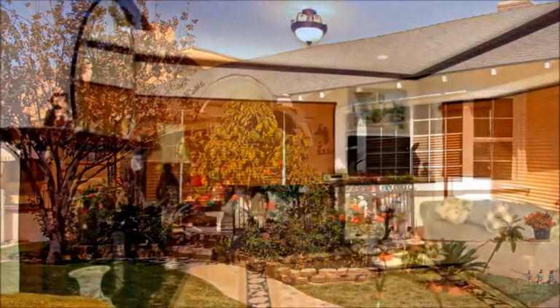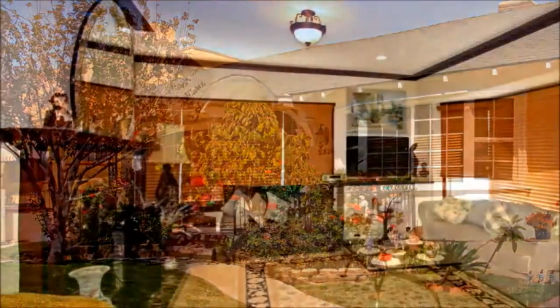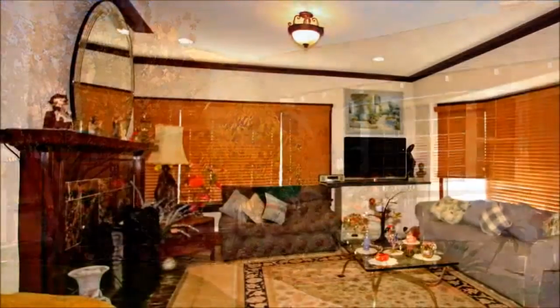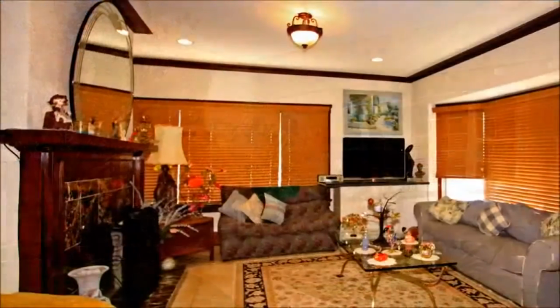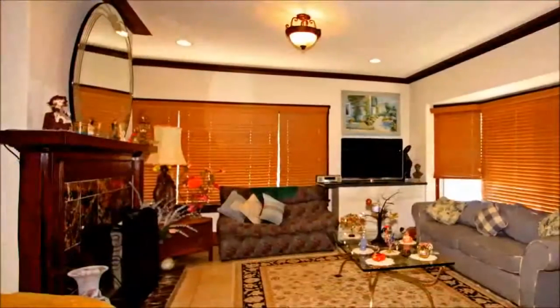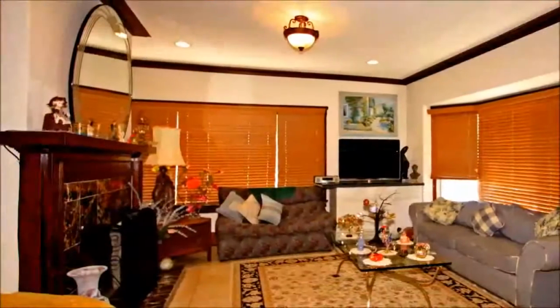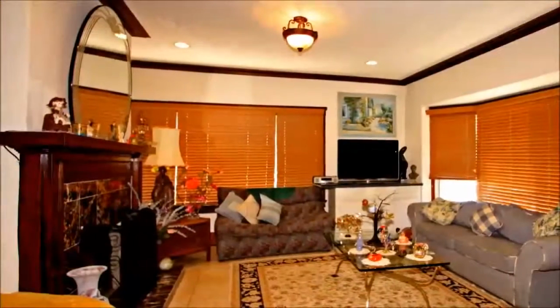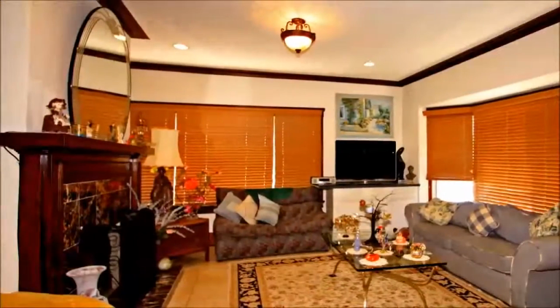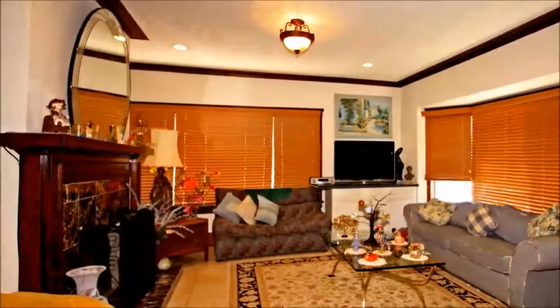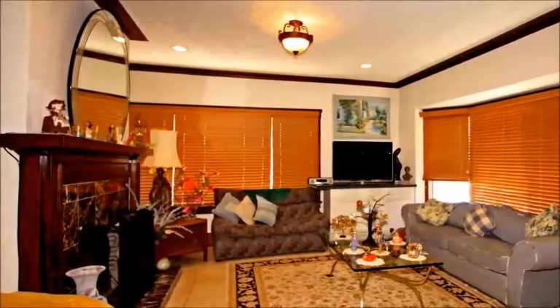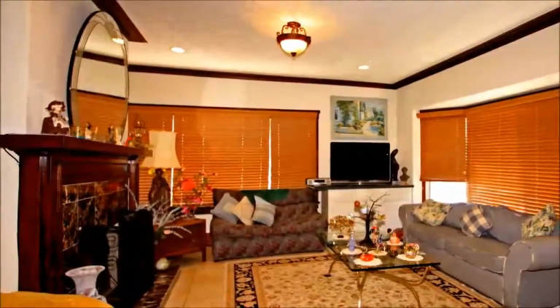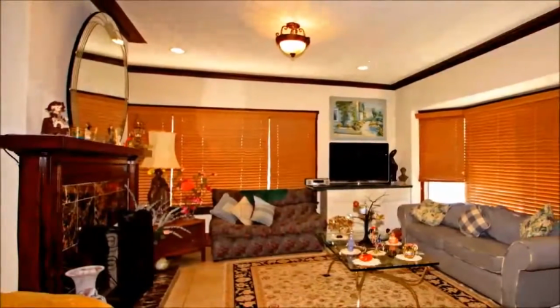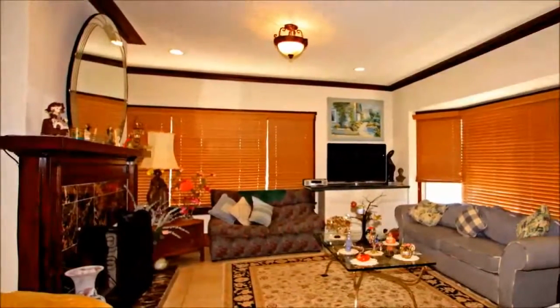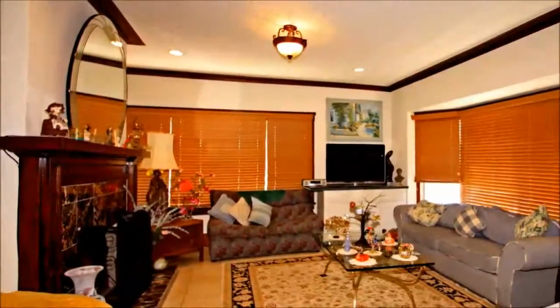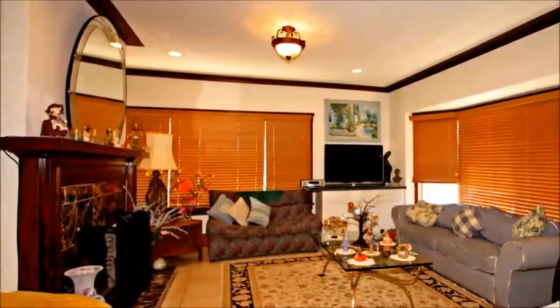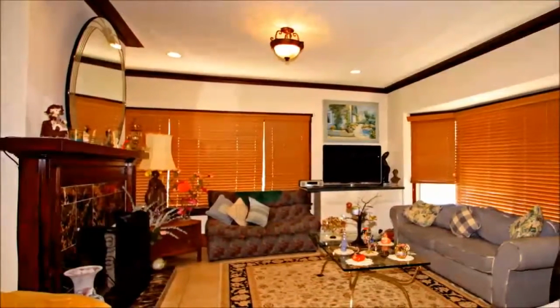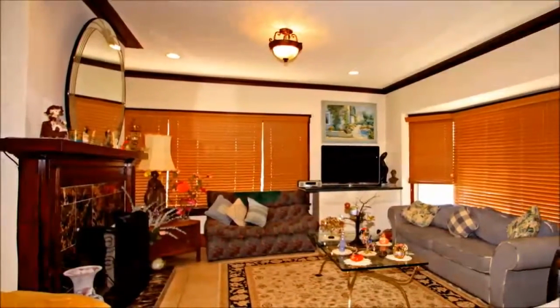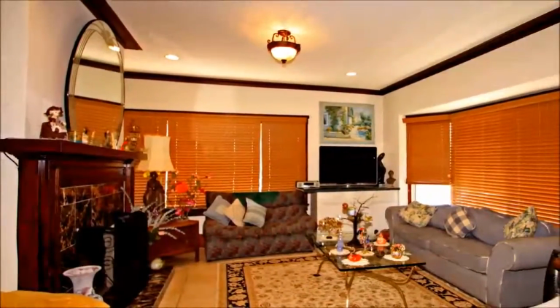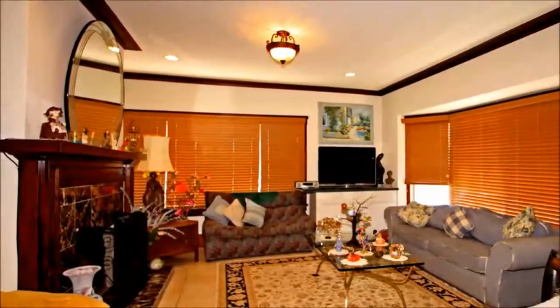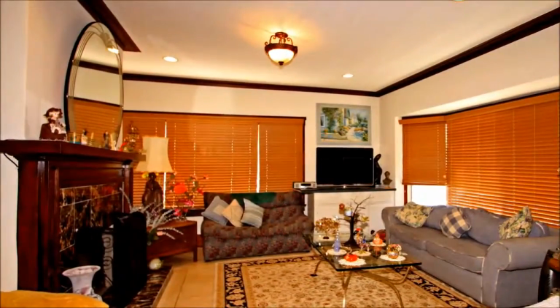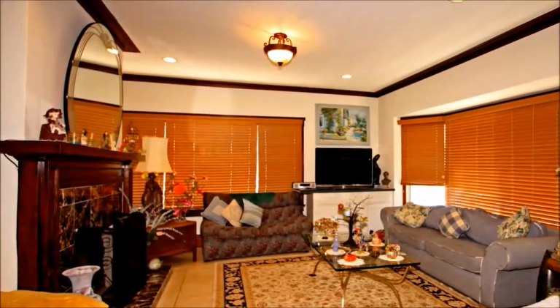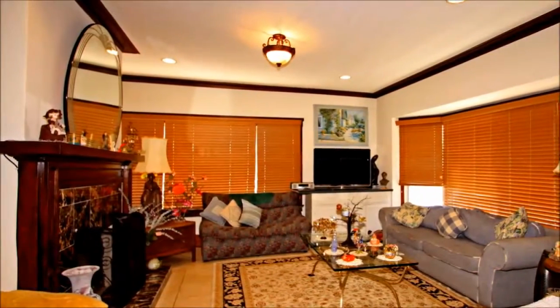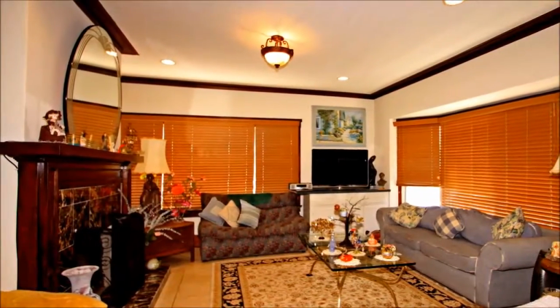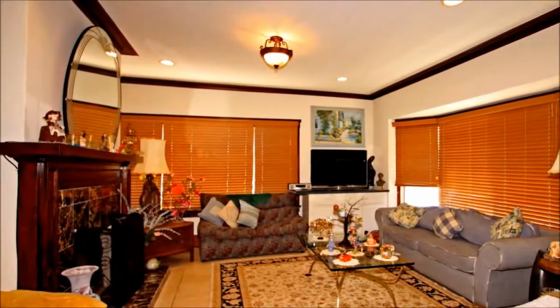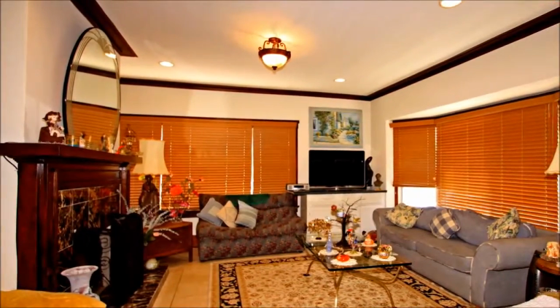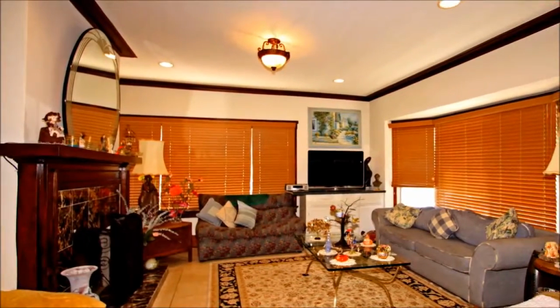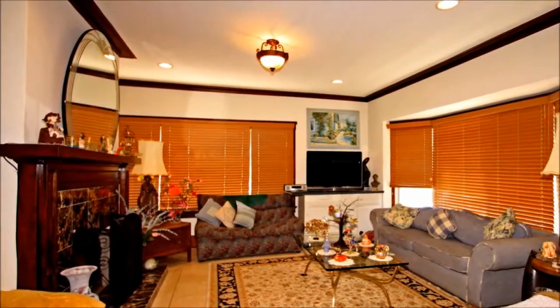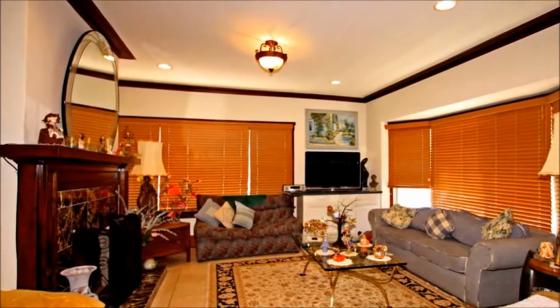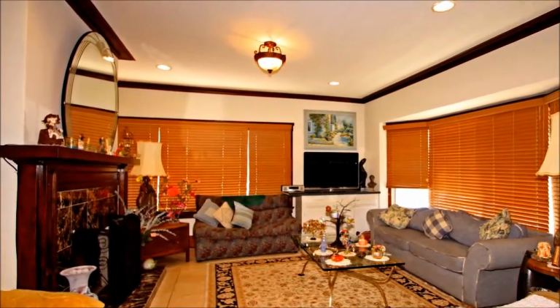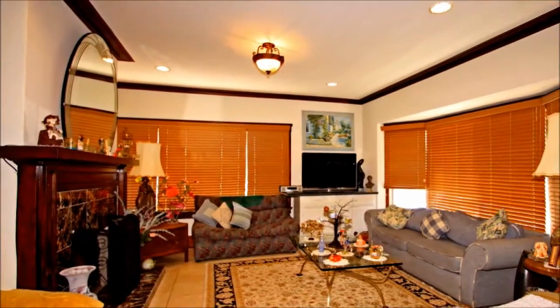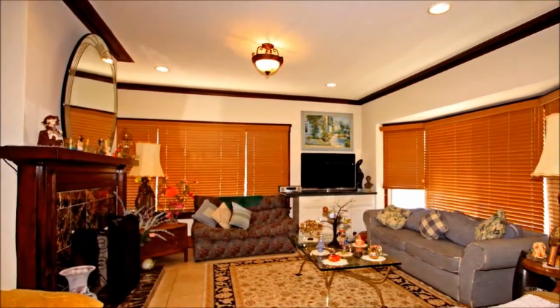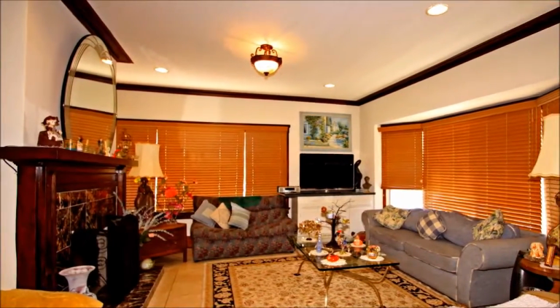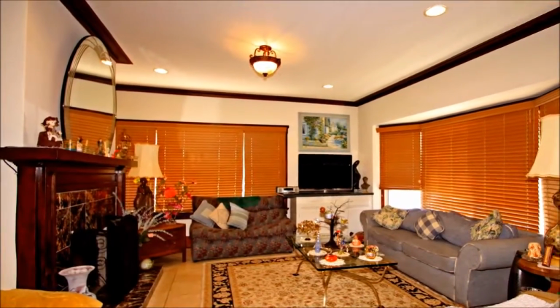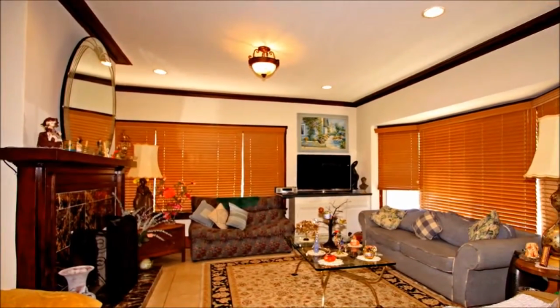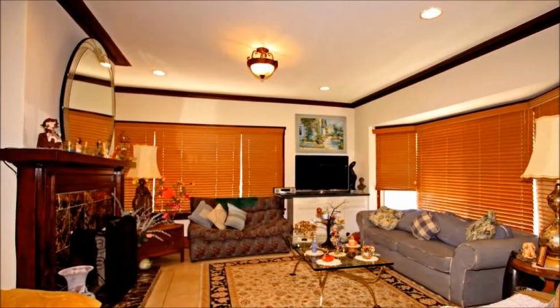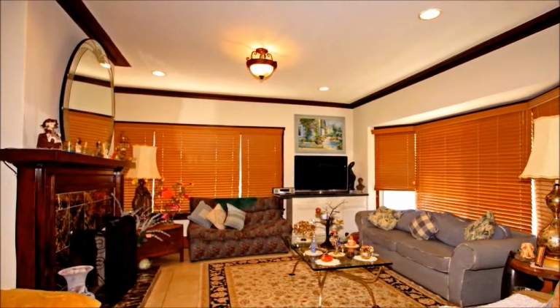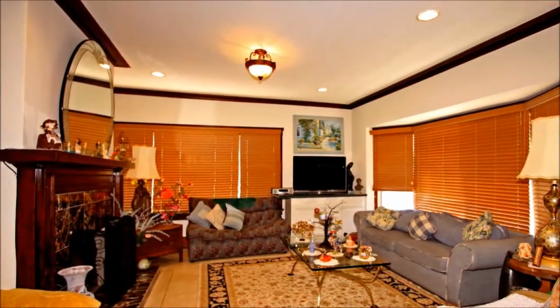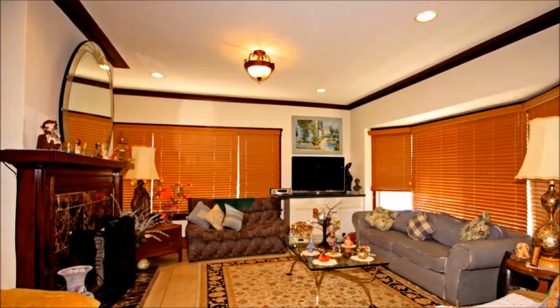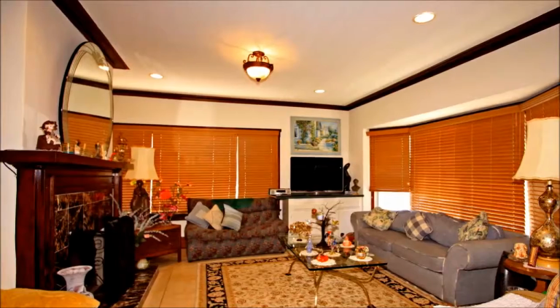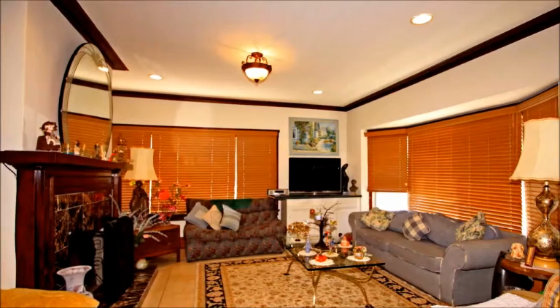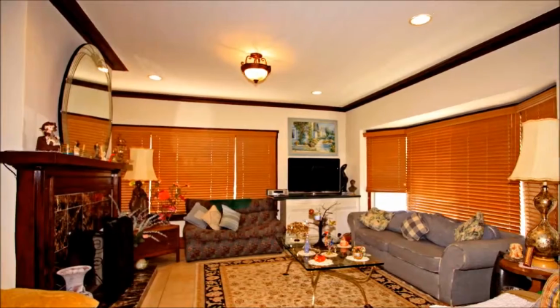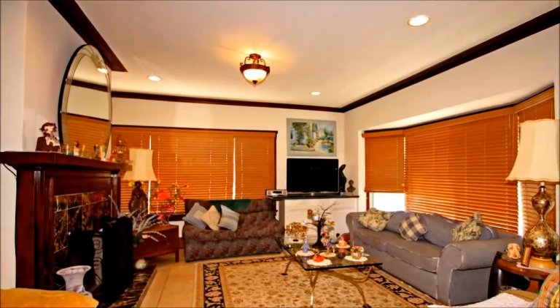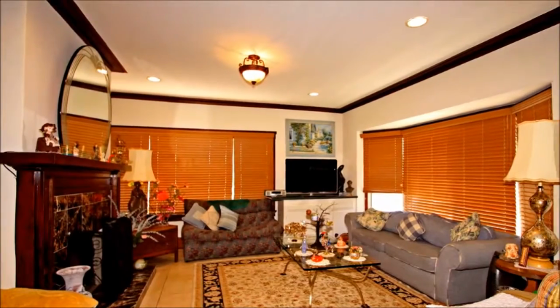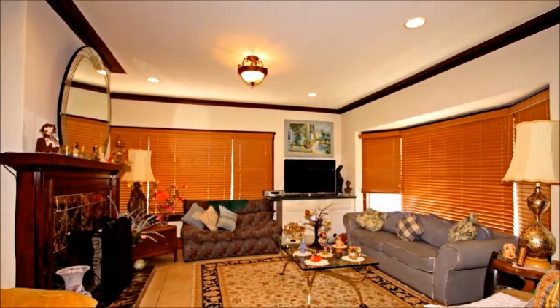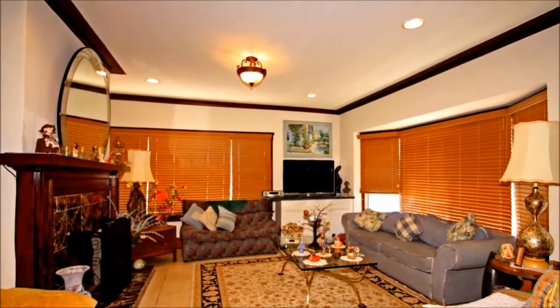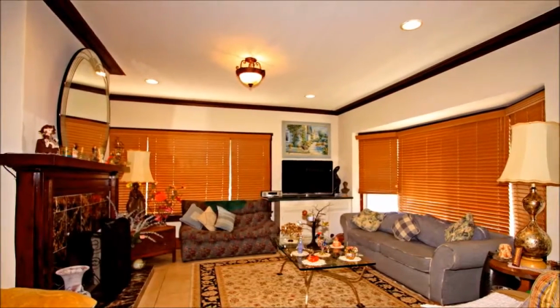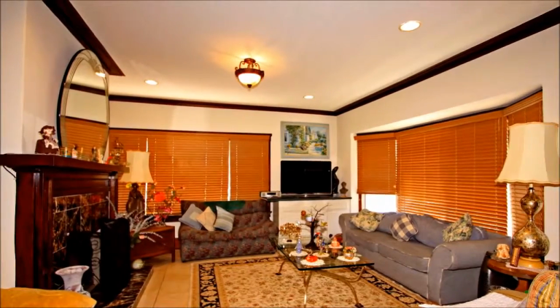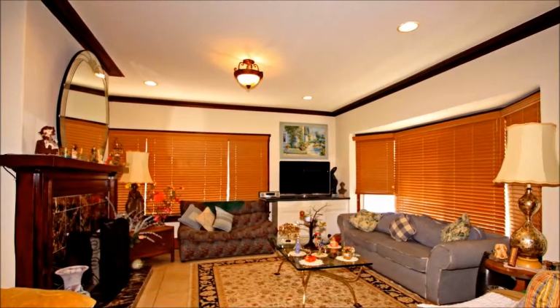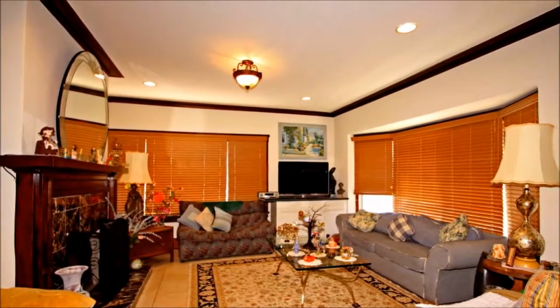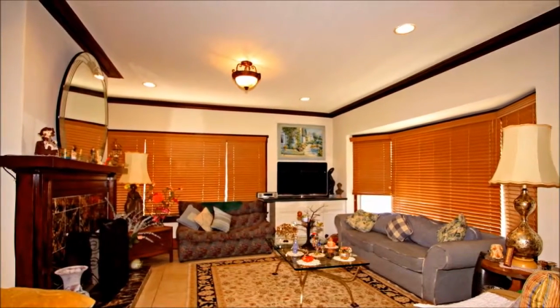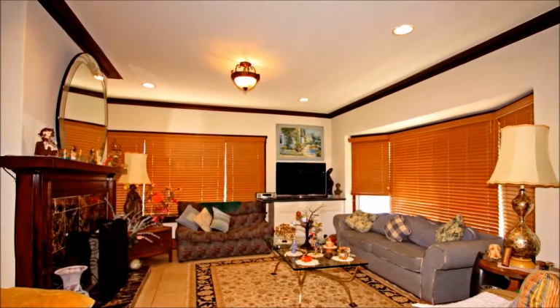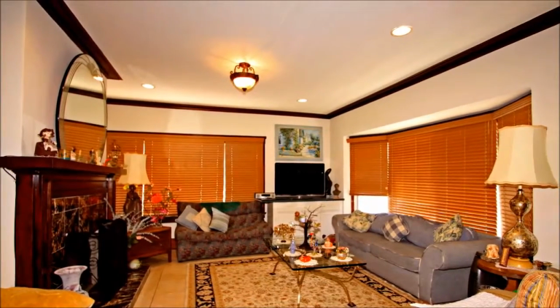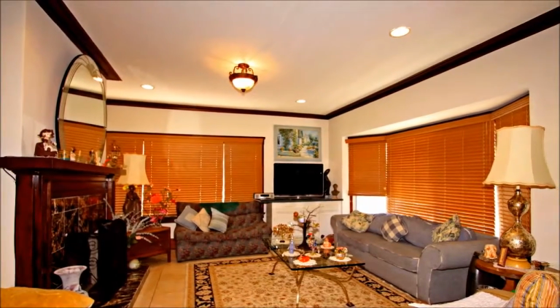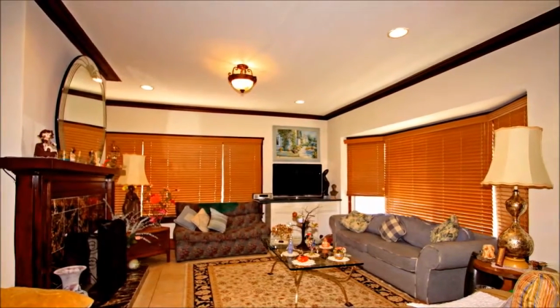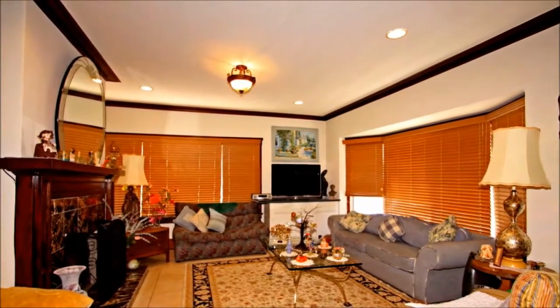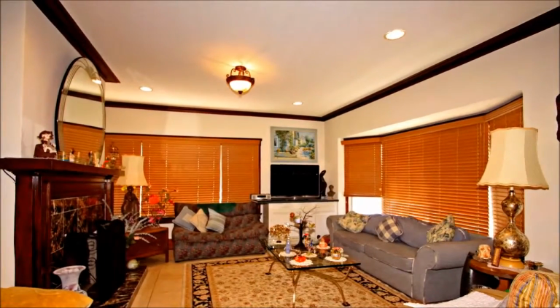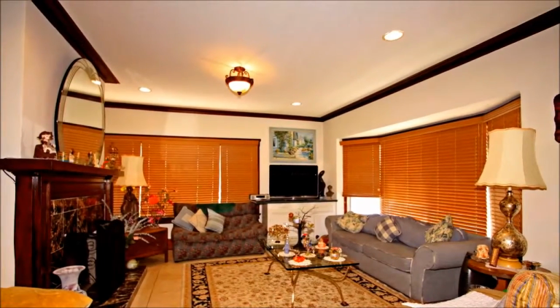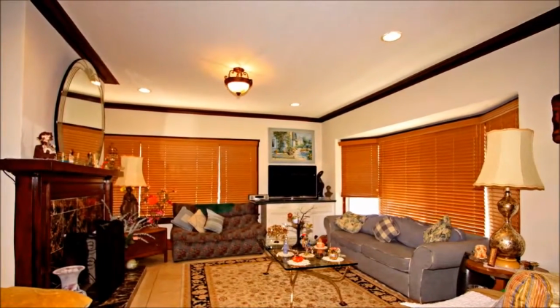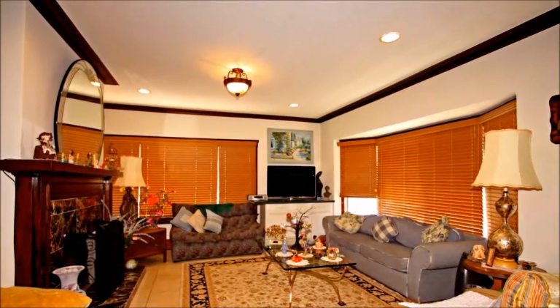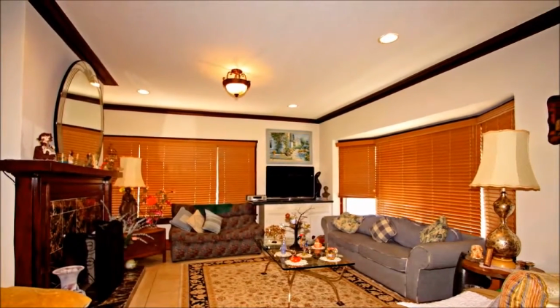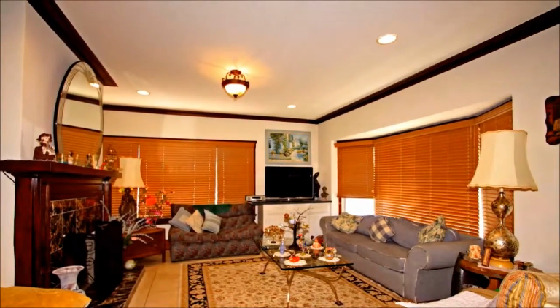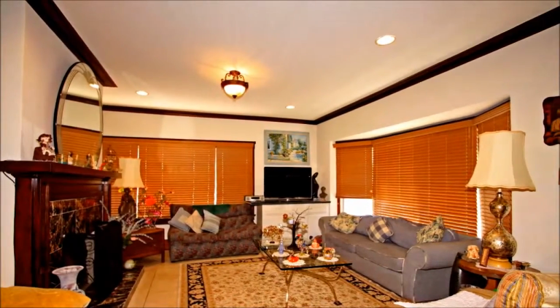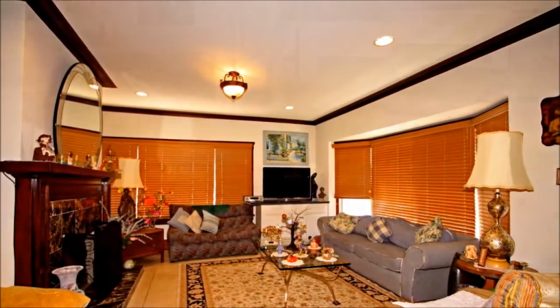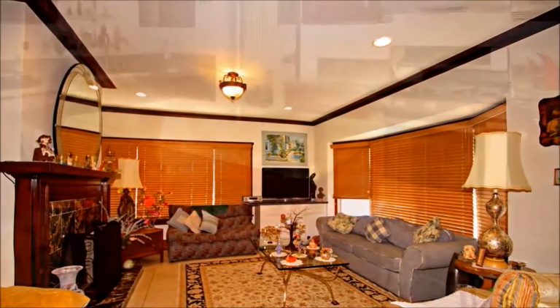Beyond the front patio, you'll discover a generous living room with large windows, crown molding, and a cozy fireplace for added warmth and ambiance.